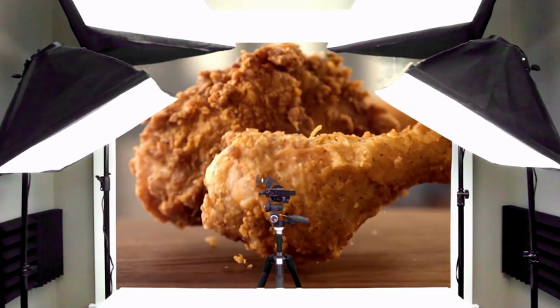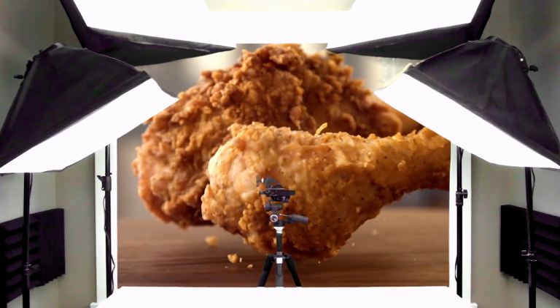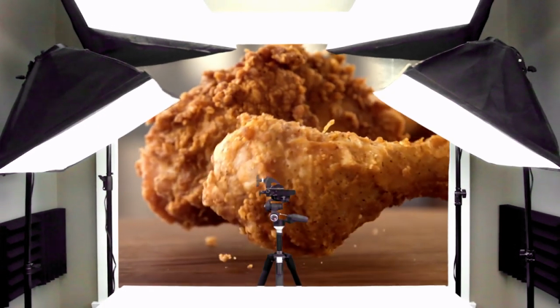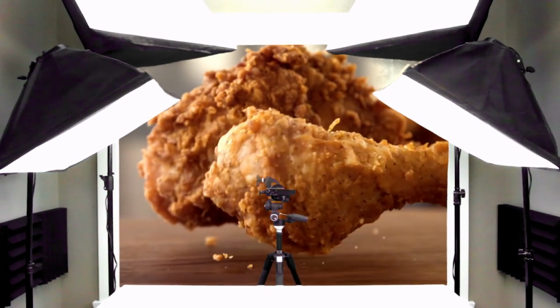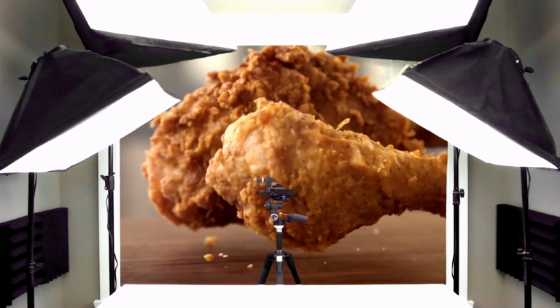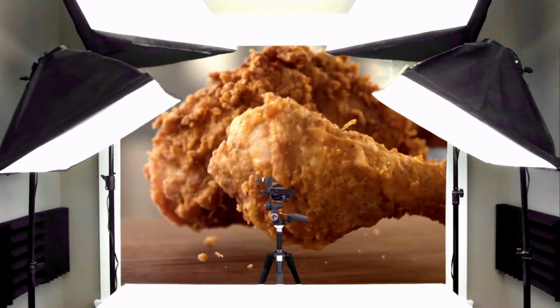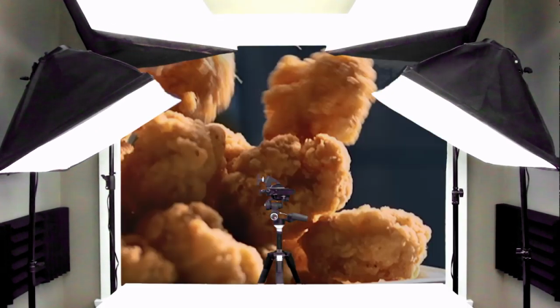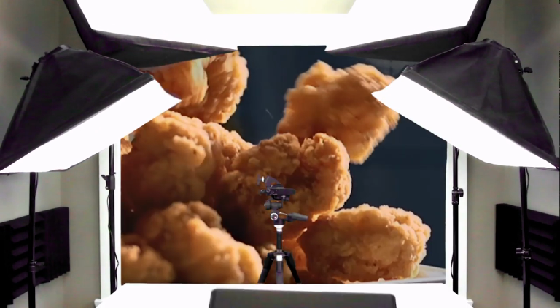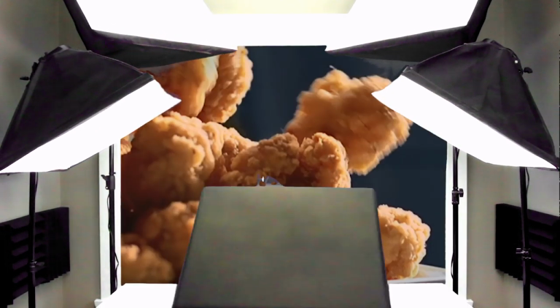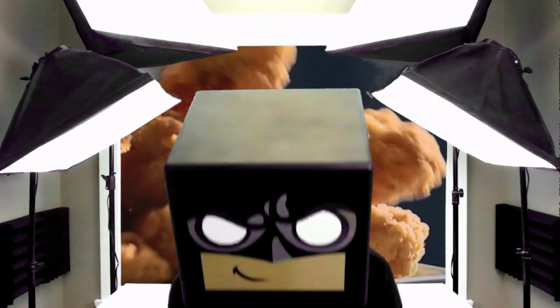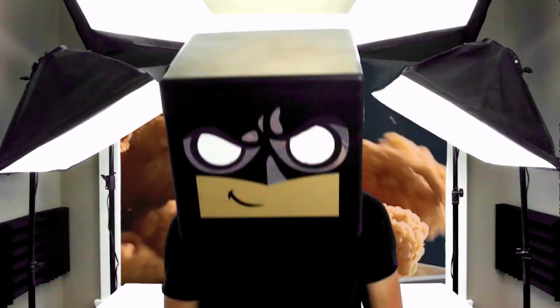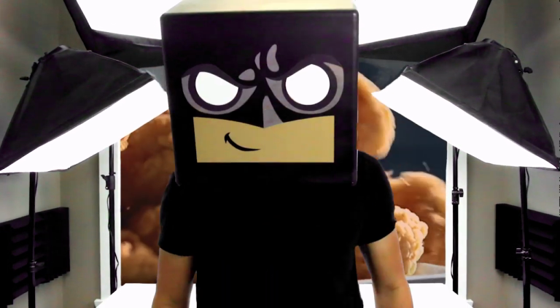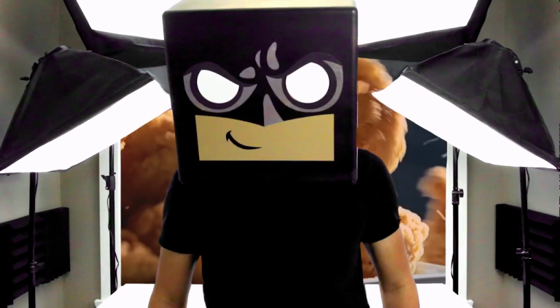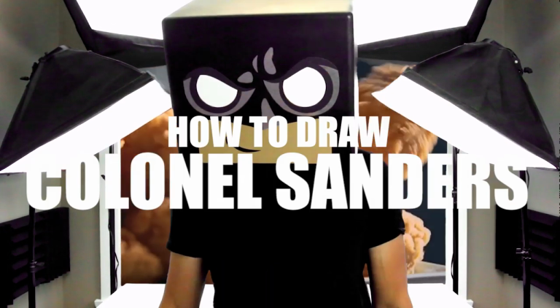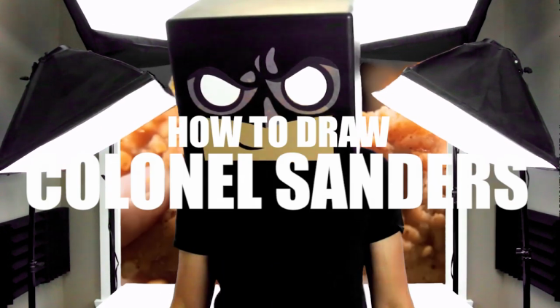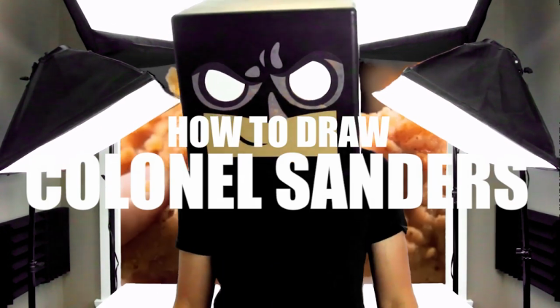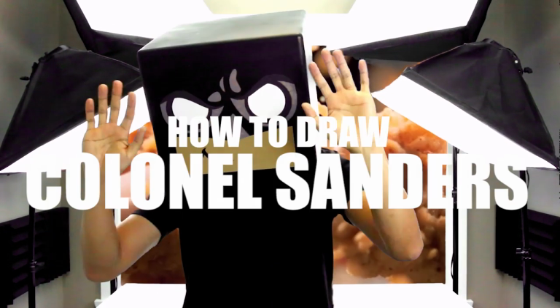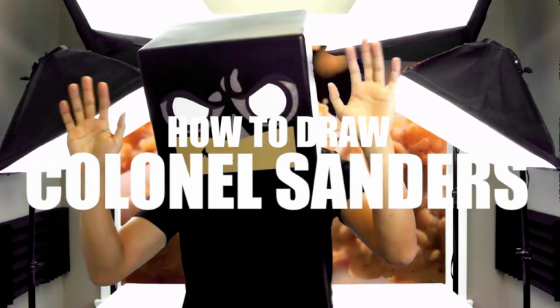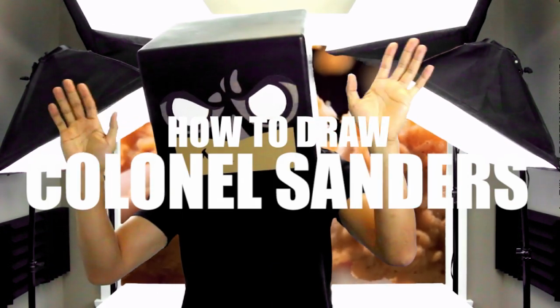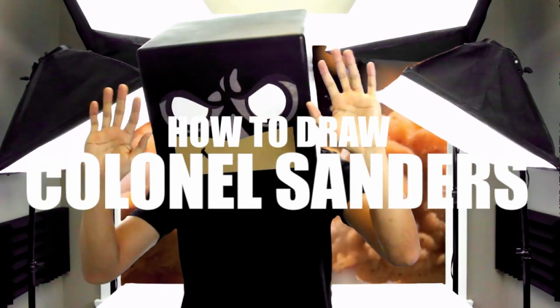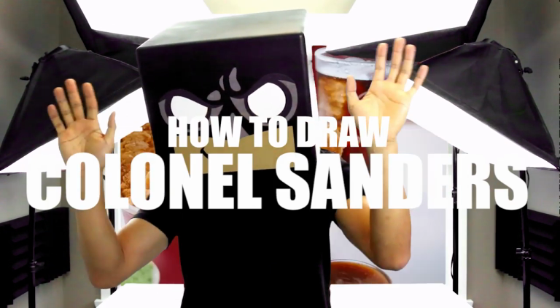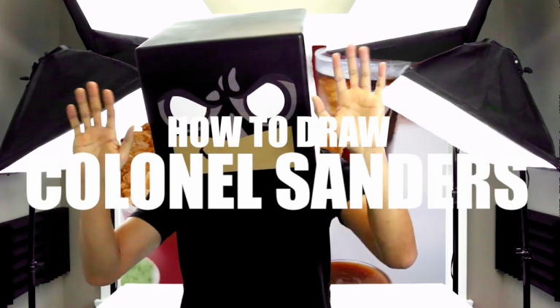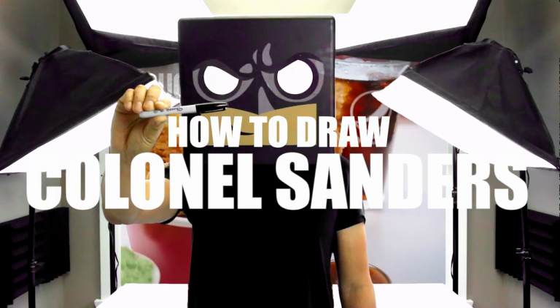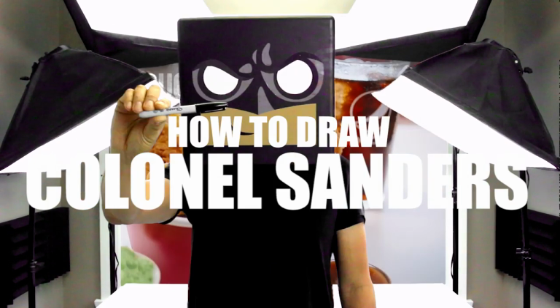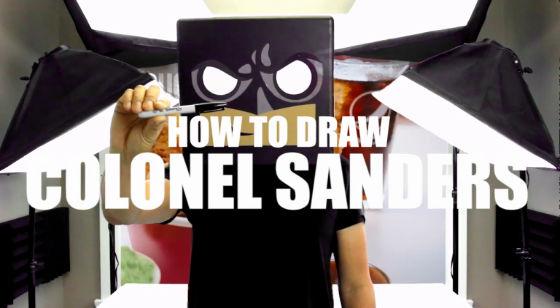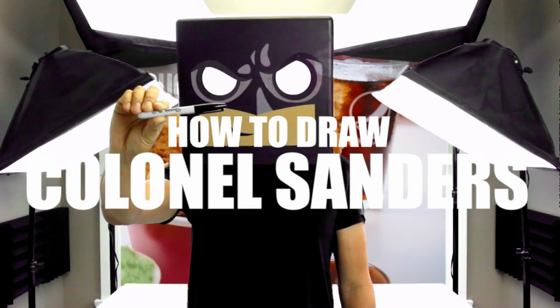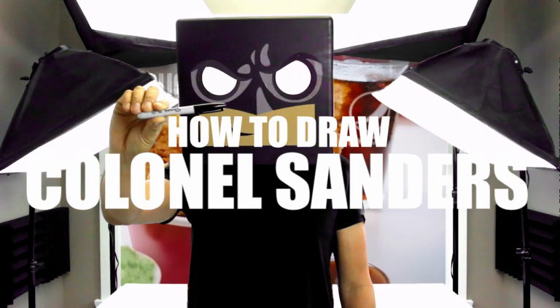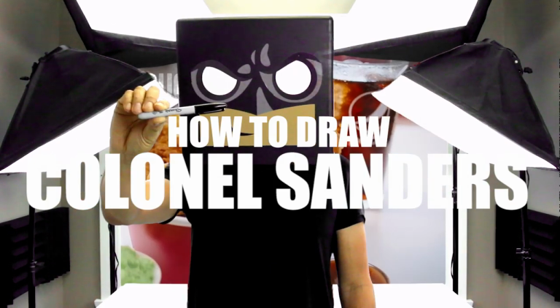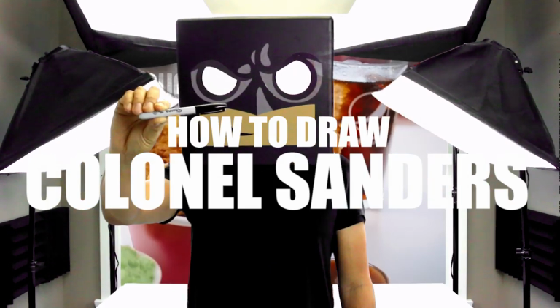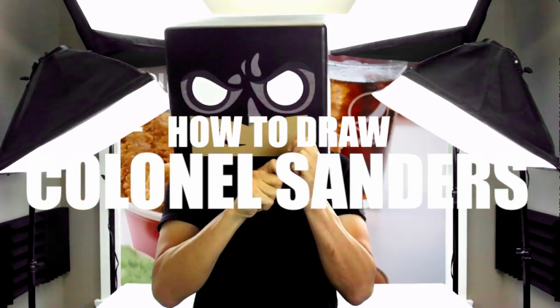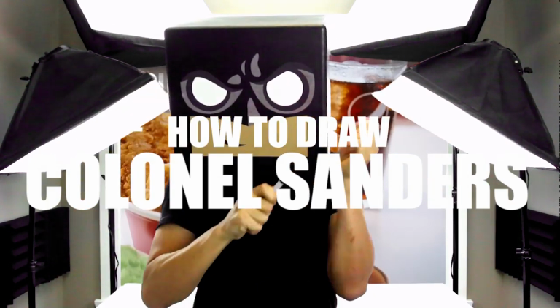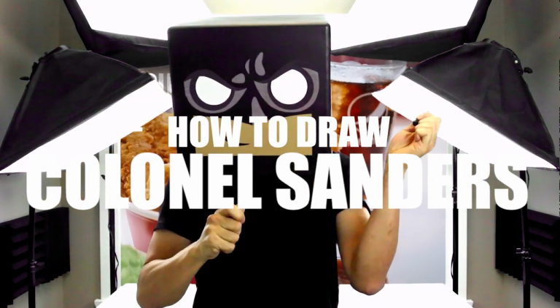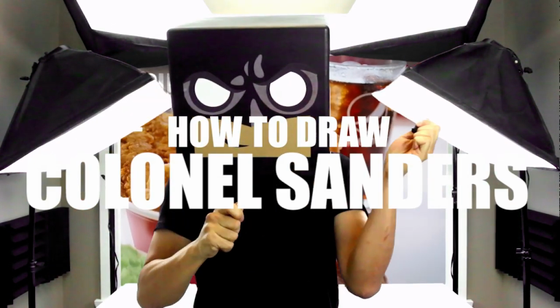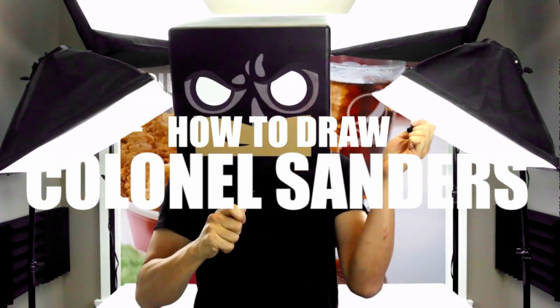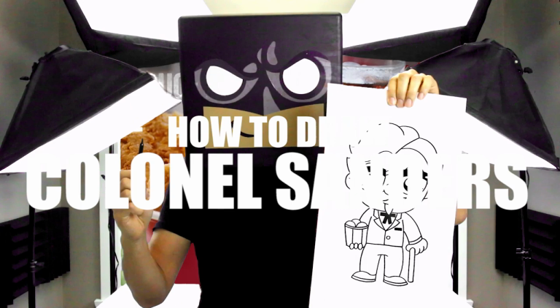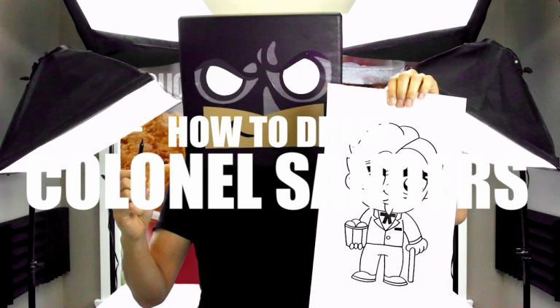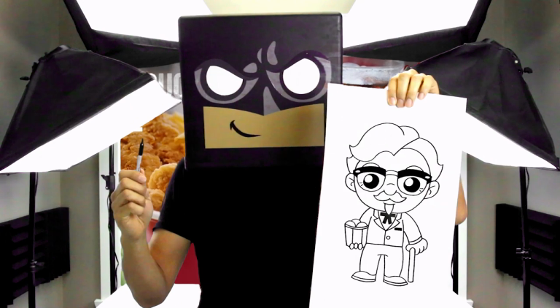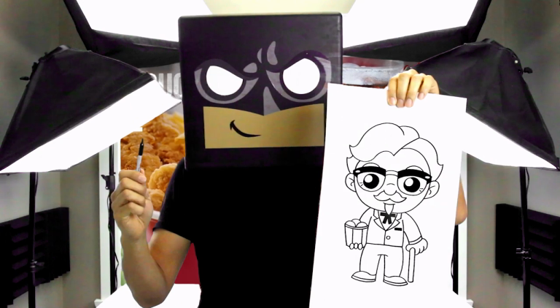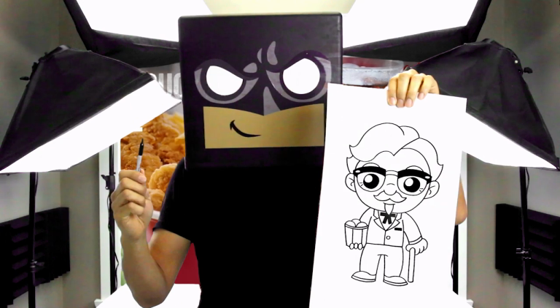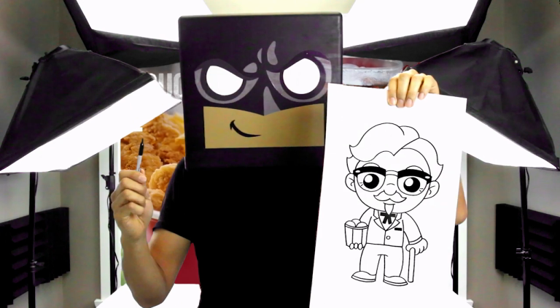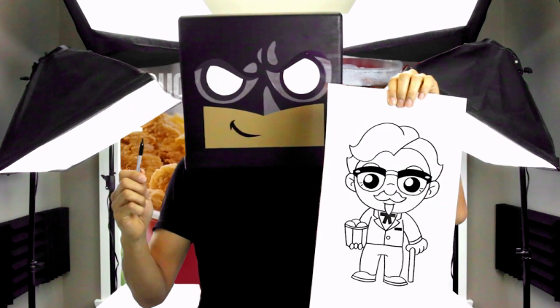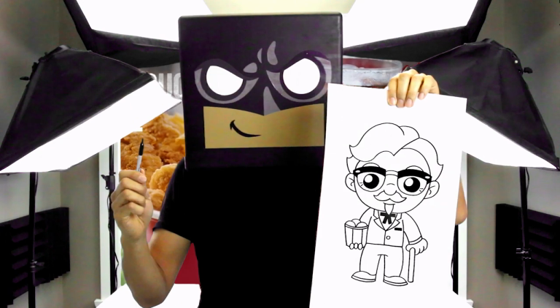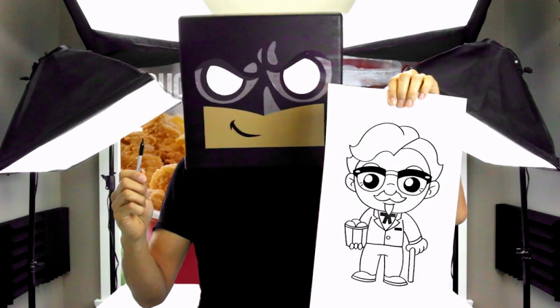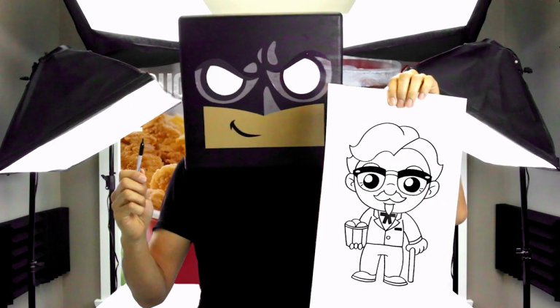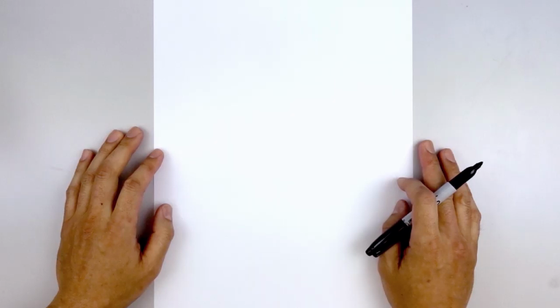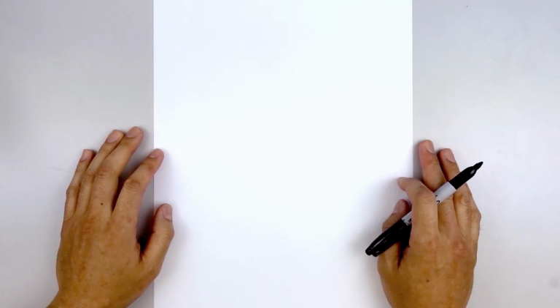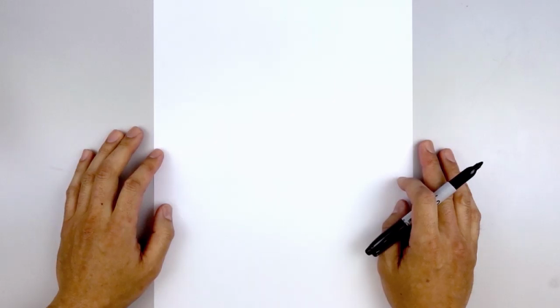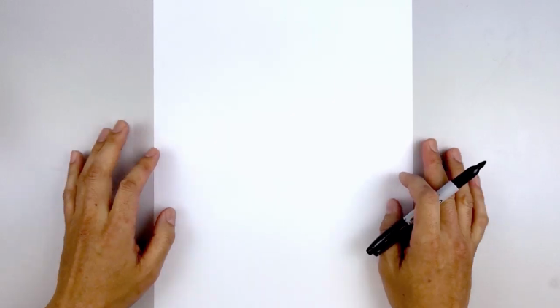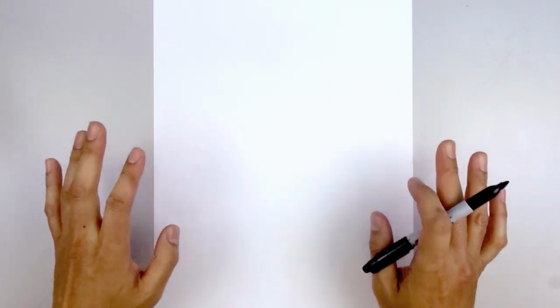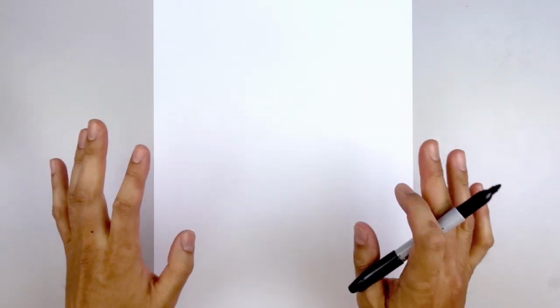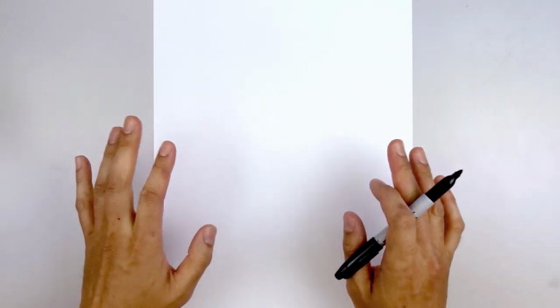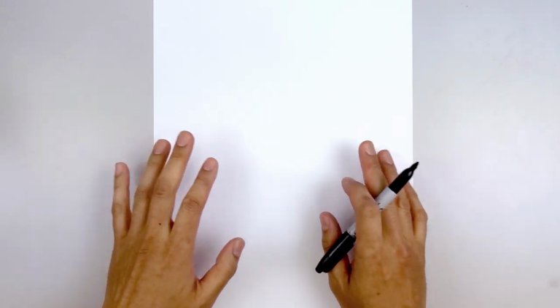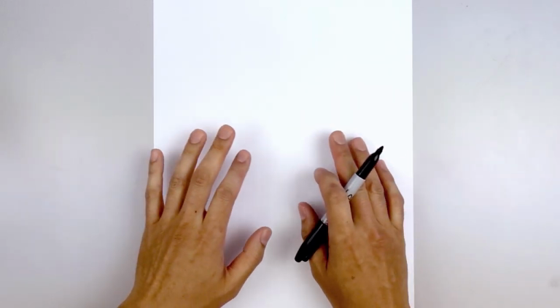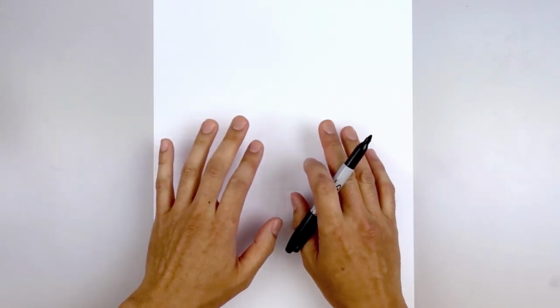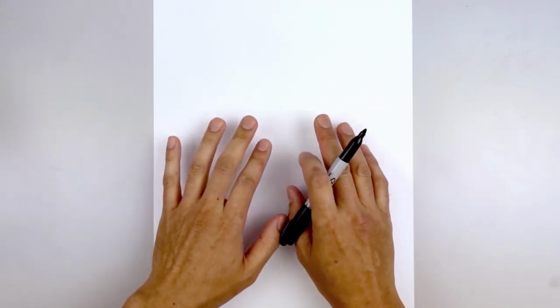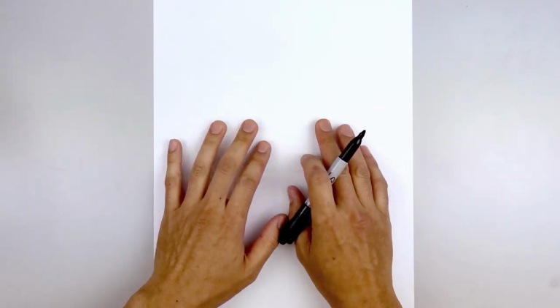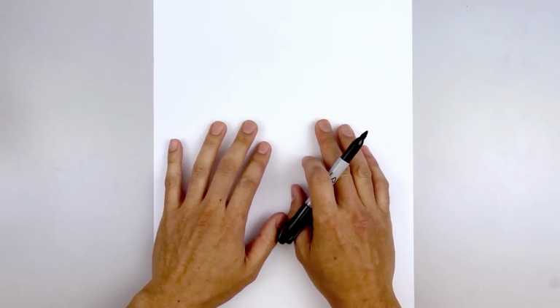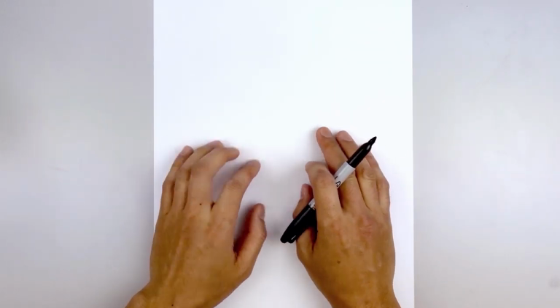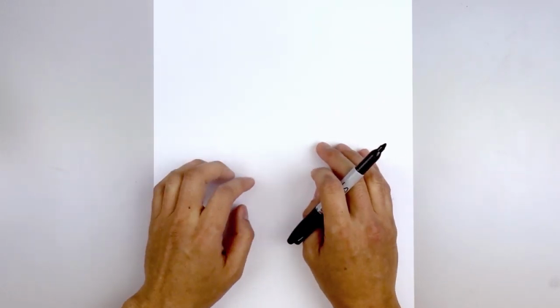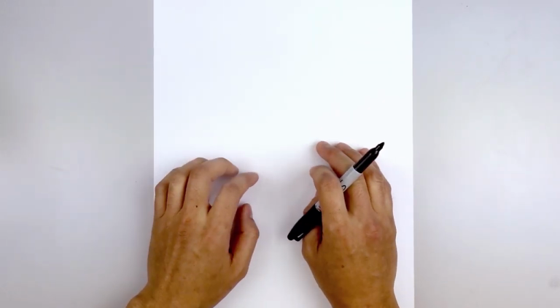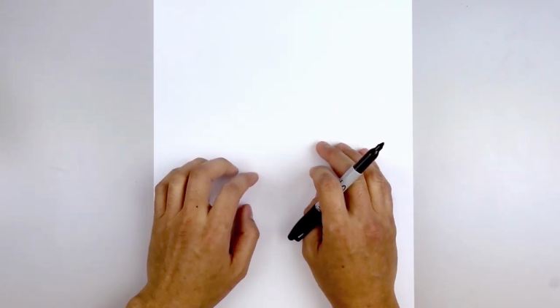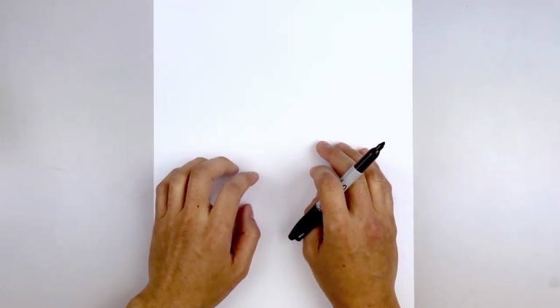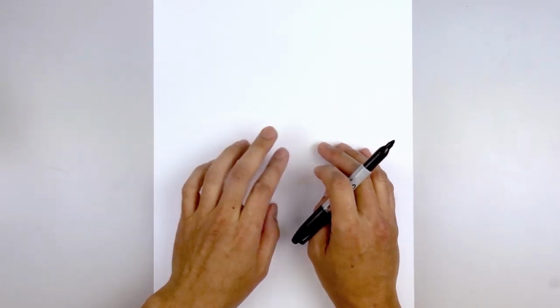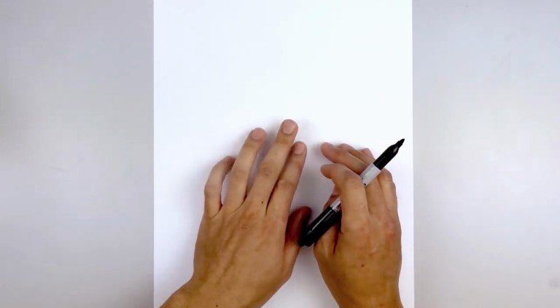What's up everyone and welcome to the club. In today's video we're going to be drawing Colonel Sanders from KFC. Let's get started with the top of our page with the eyes.